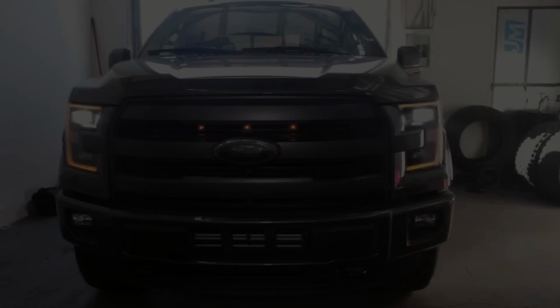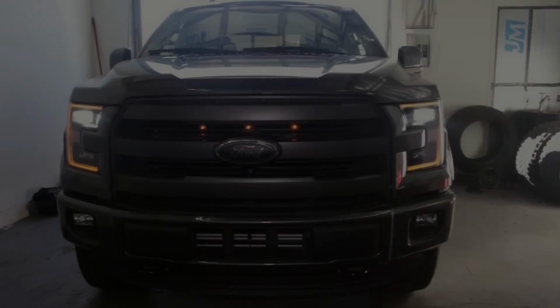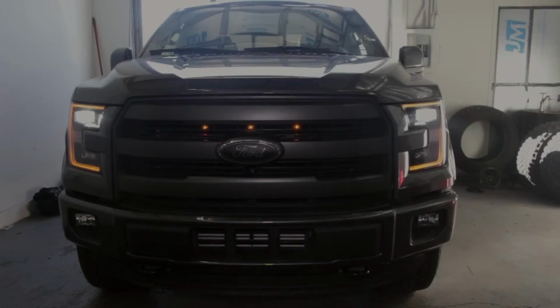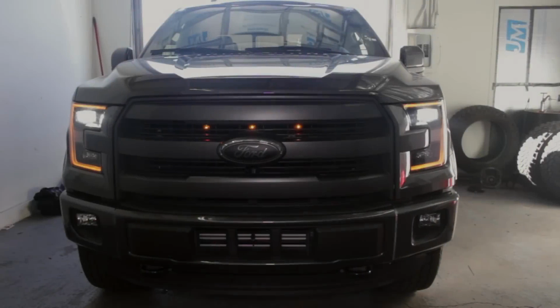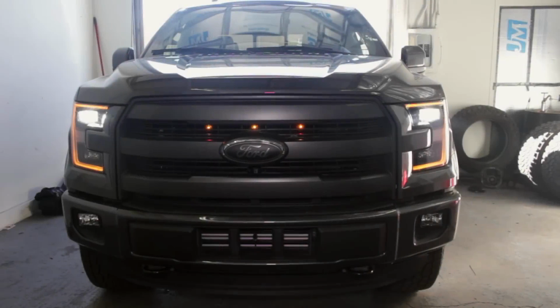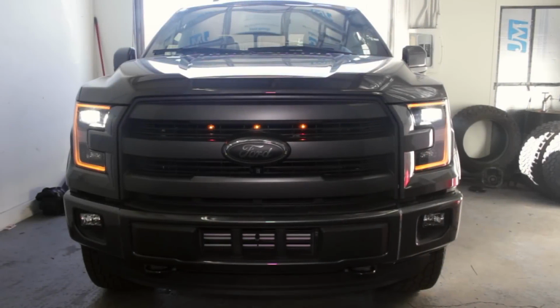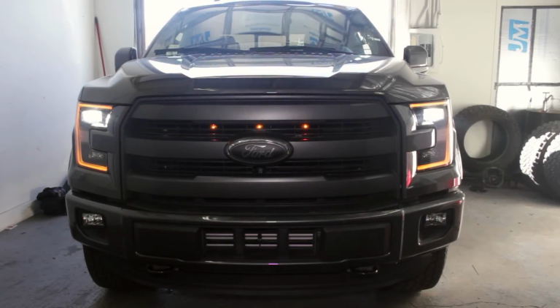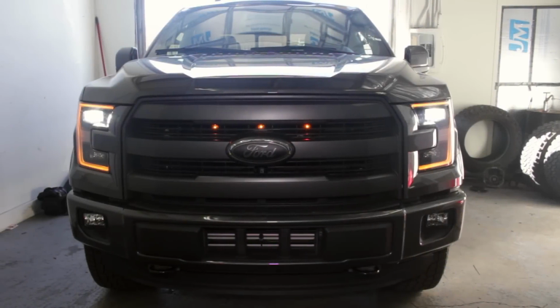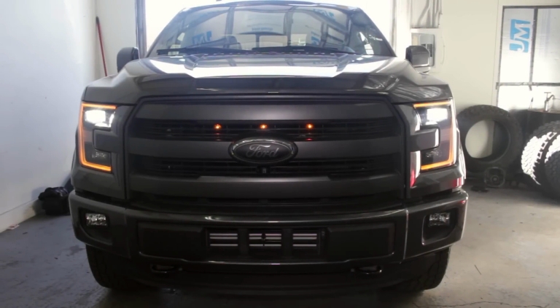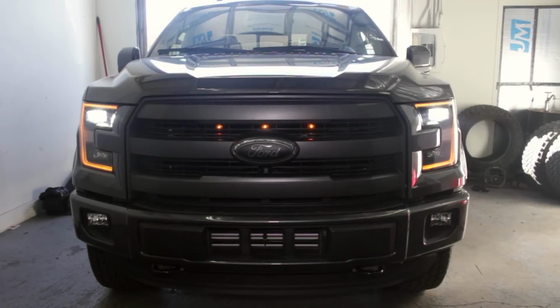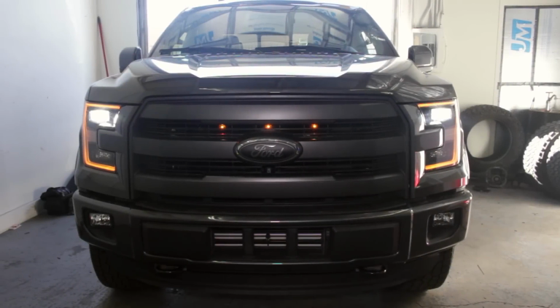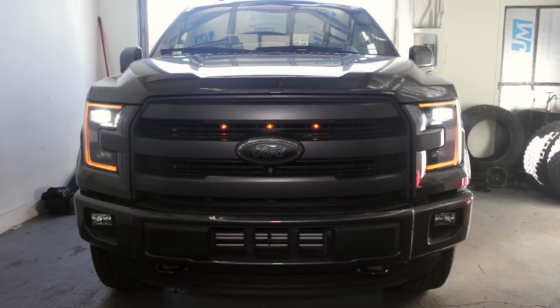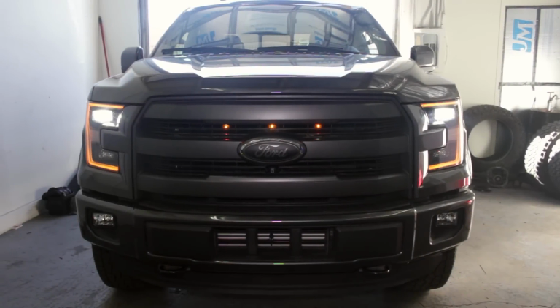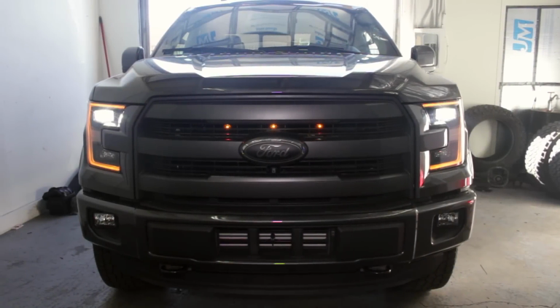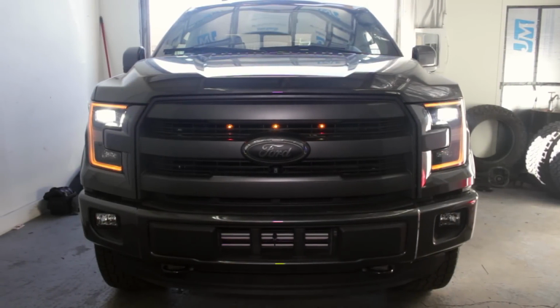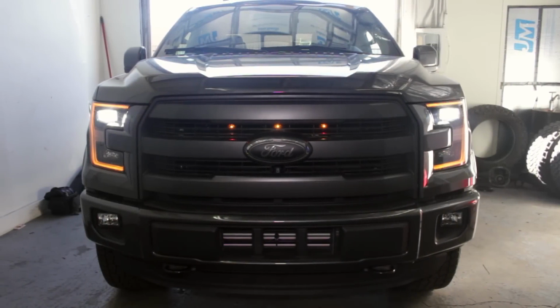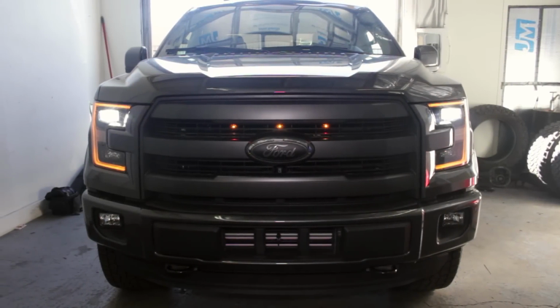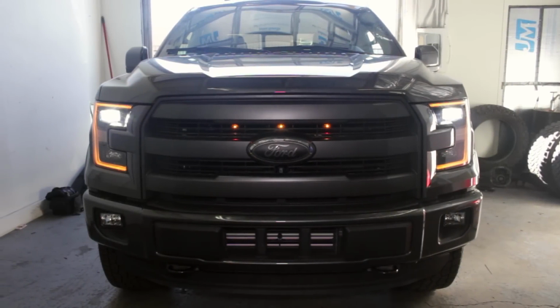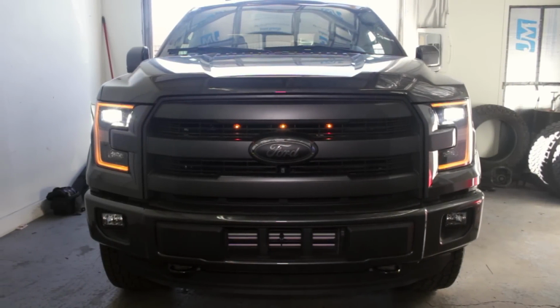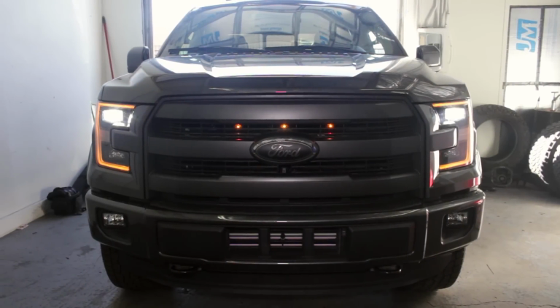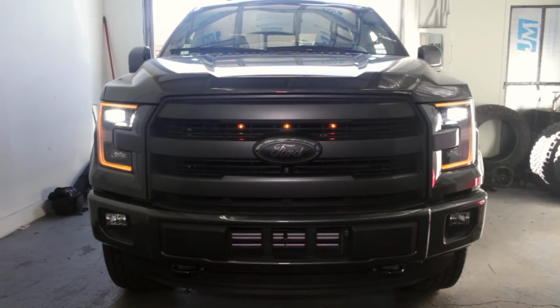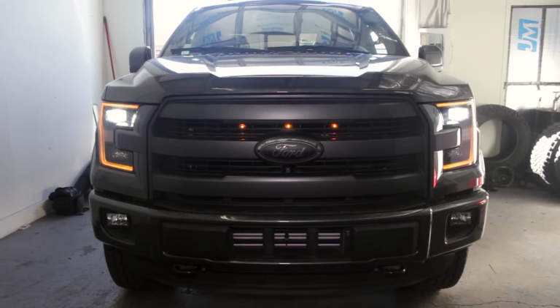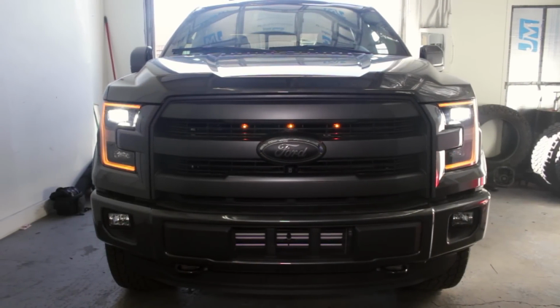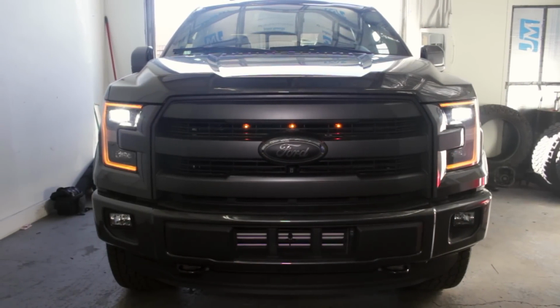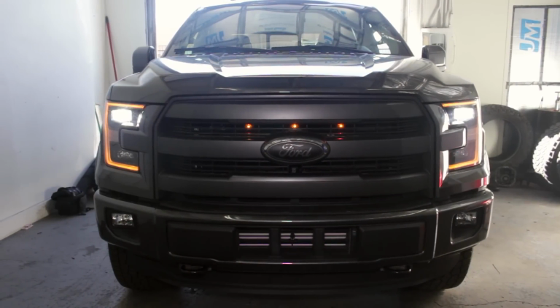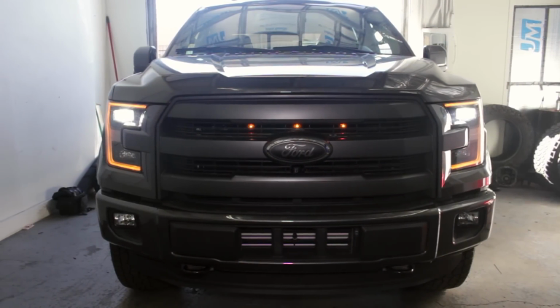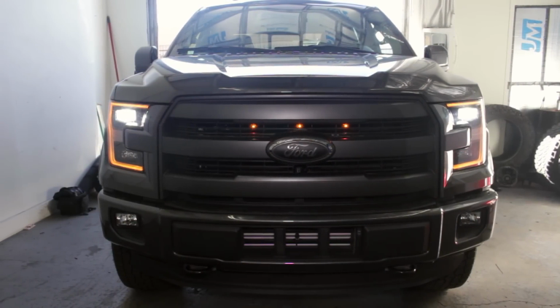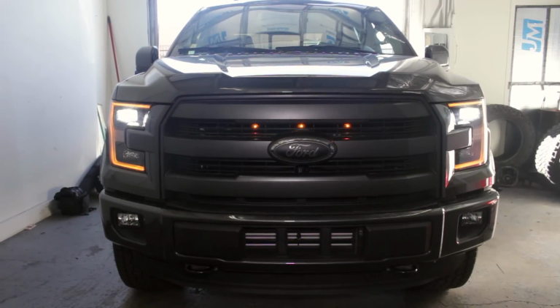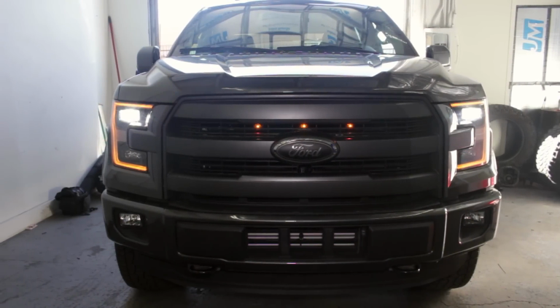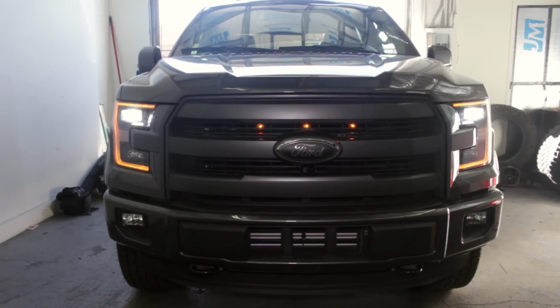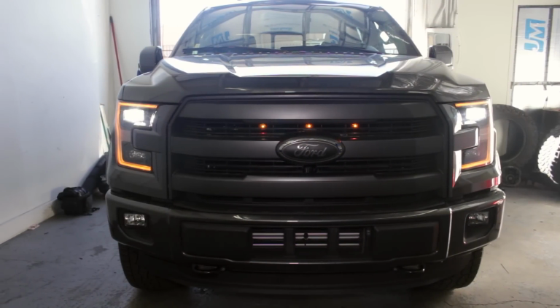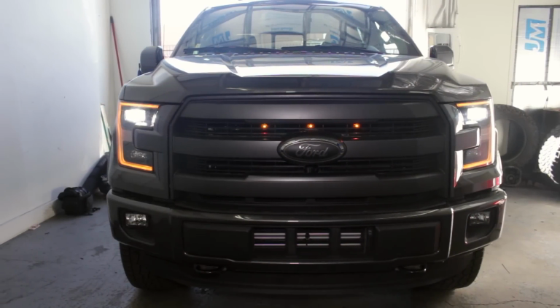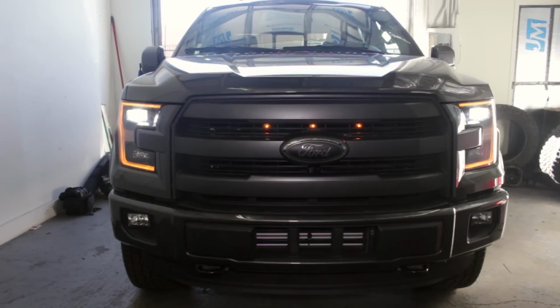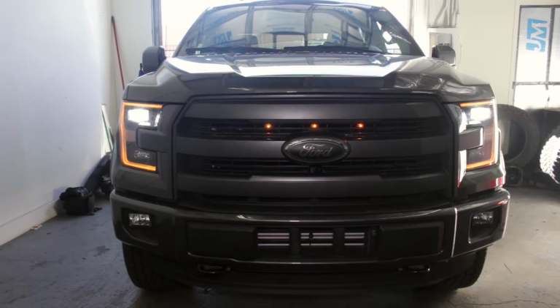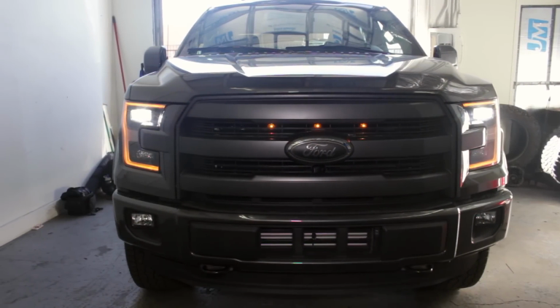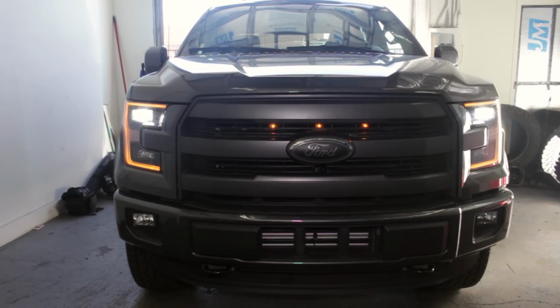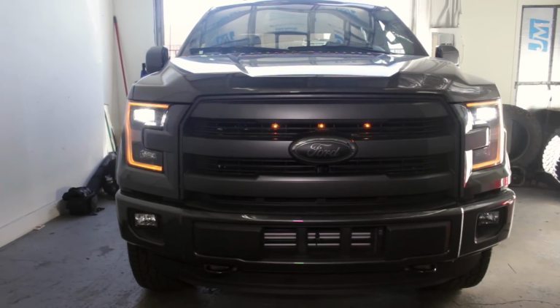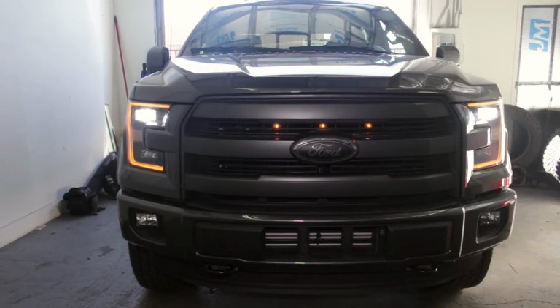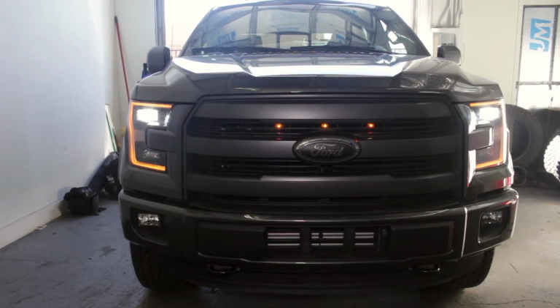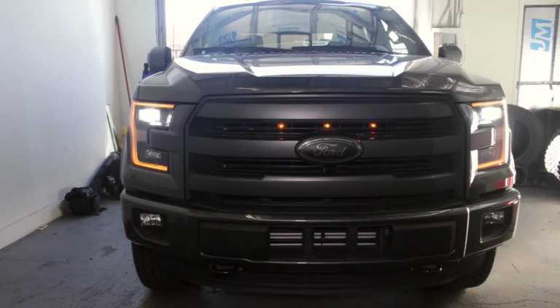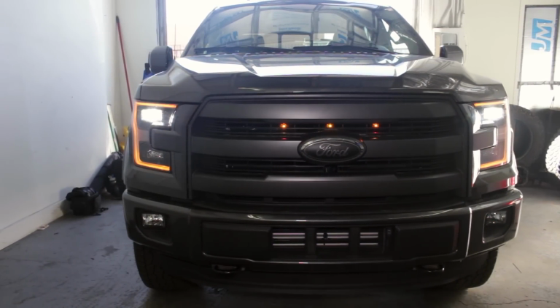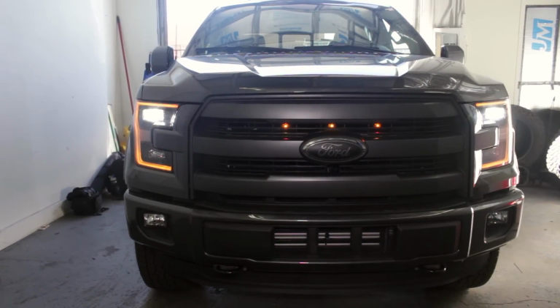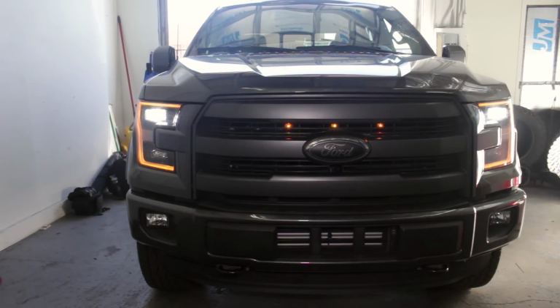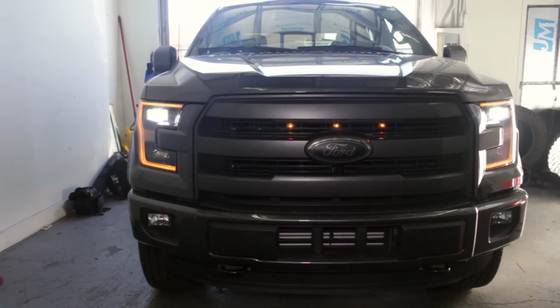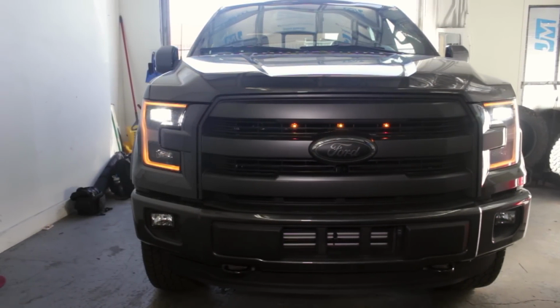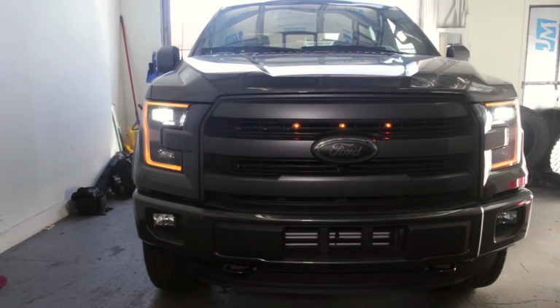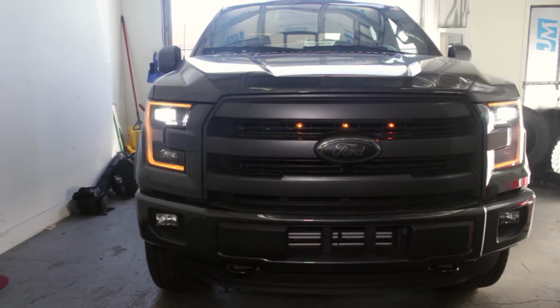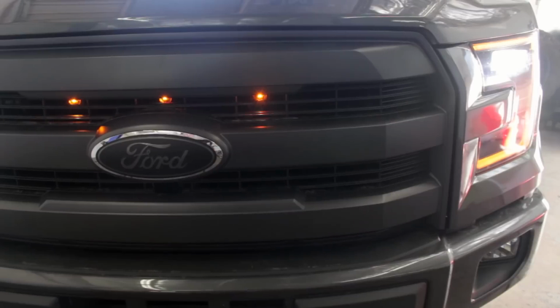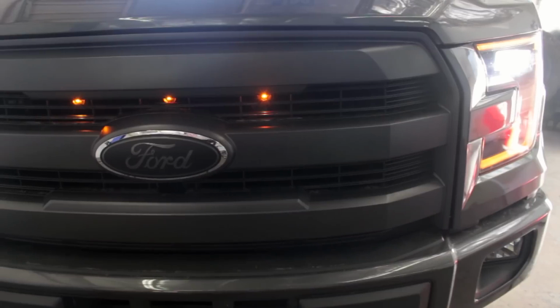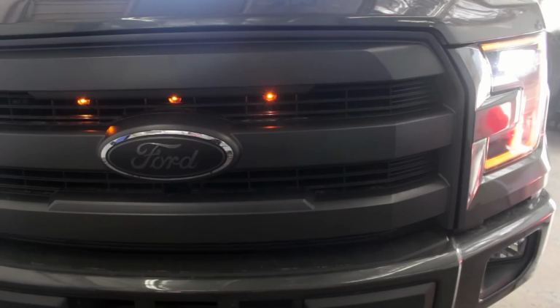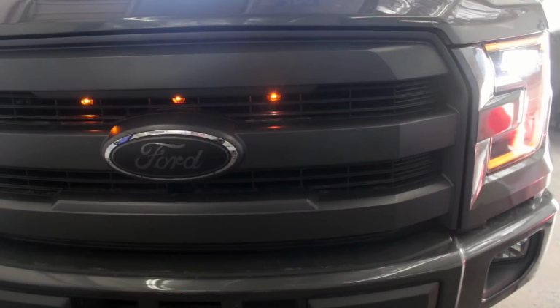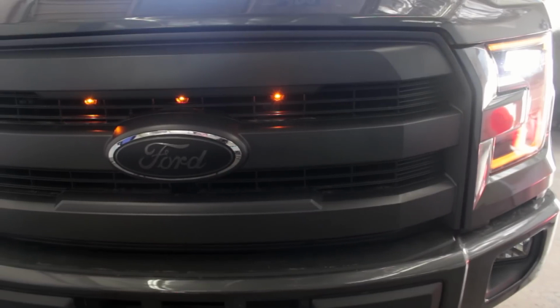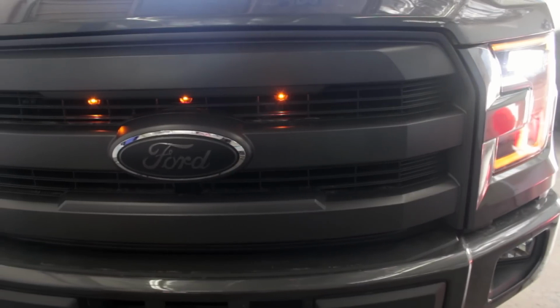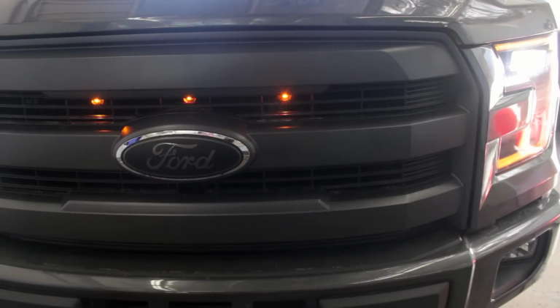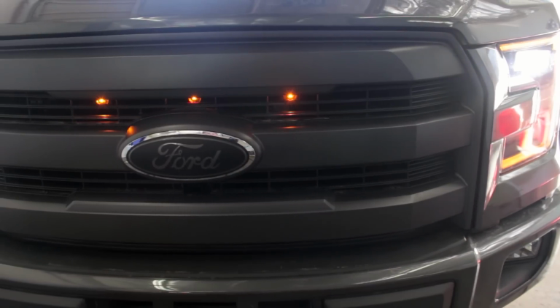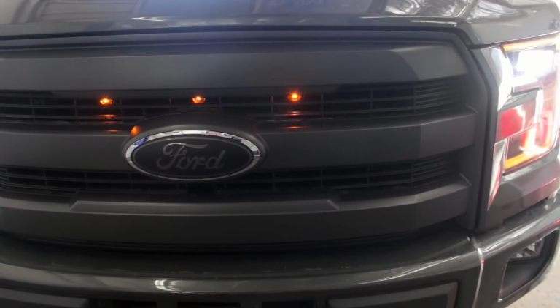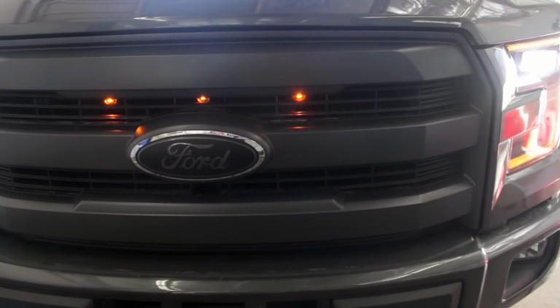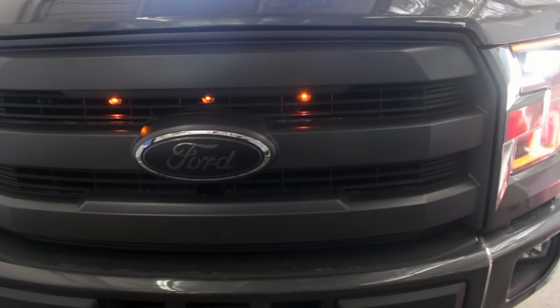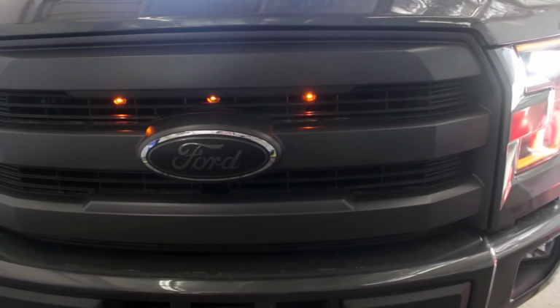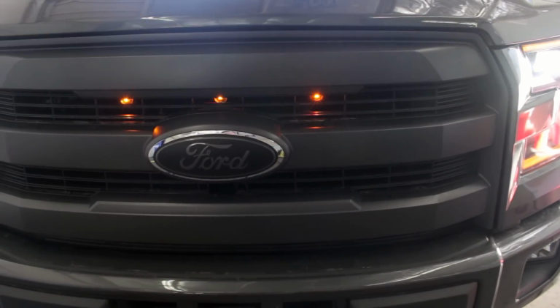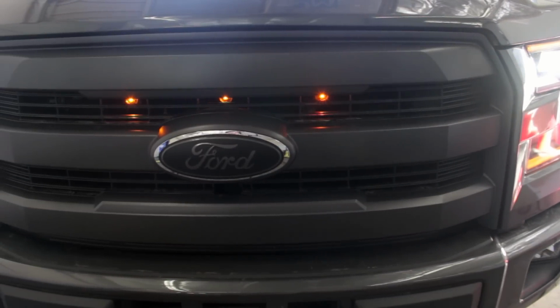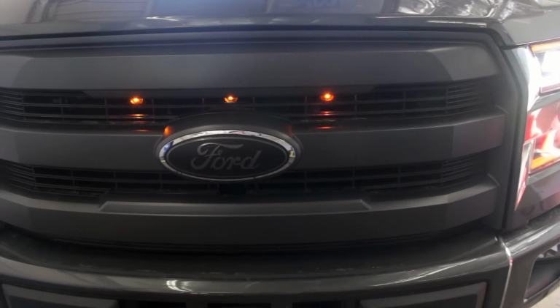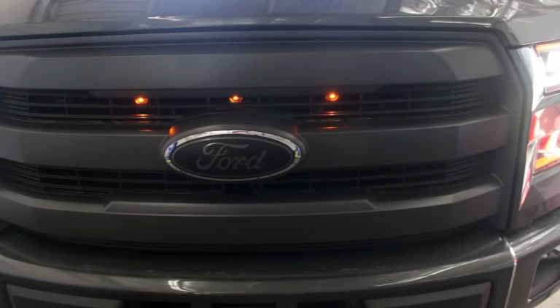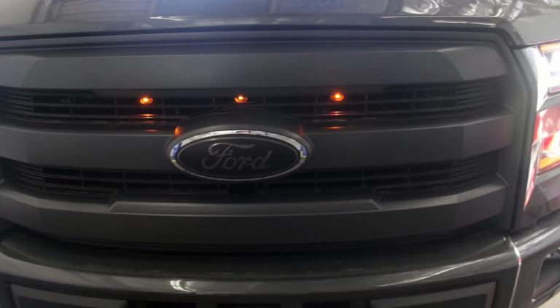Add a tough look to your 2015 or 2016 F-150 with a set of these Raptor style grill lights from Starkey Products.